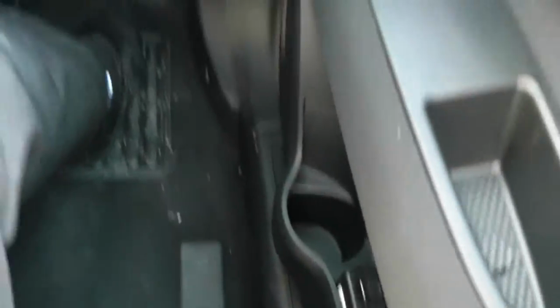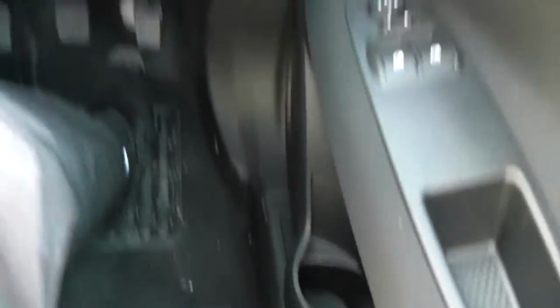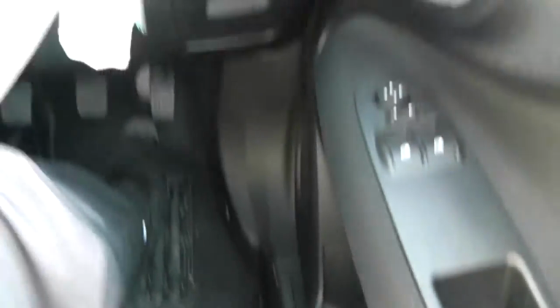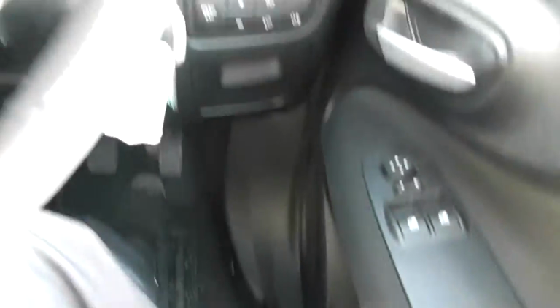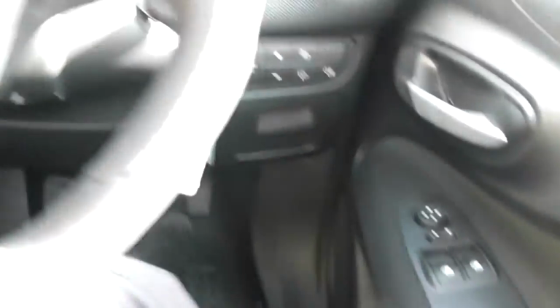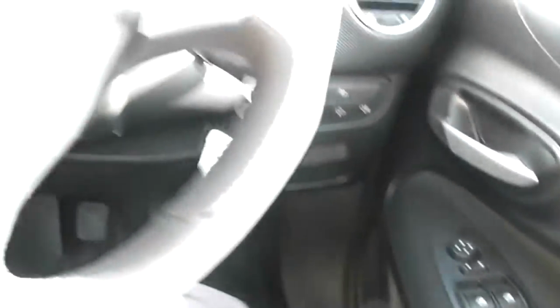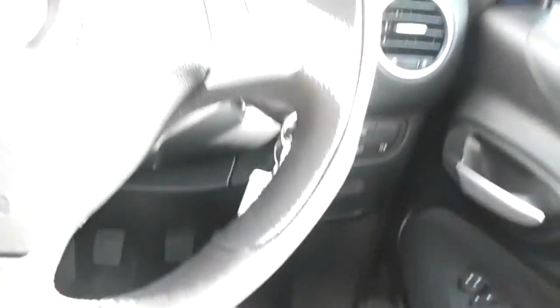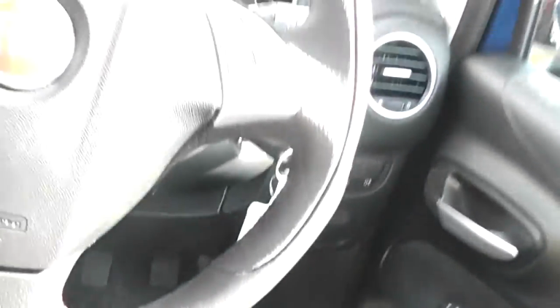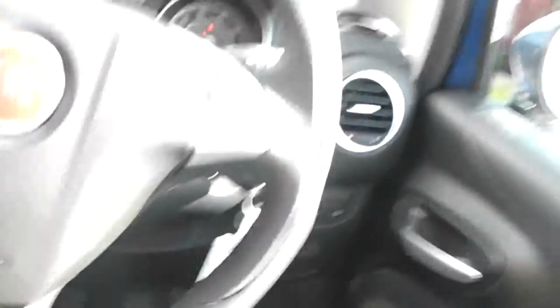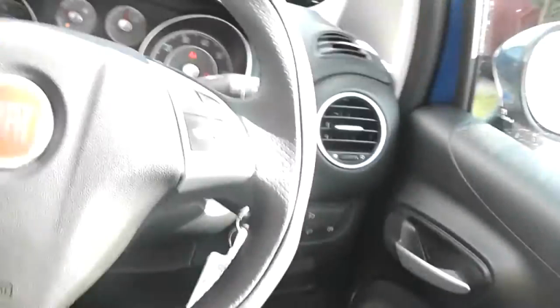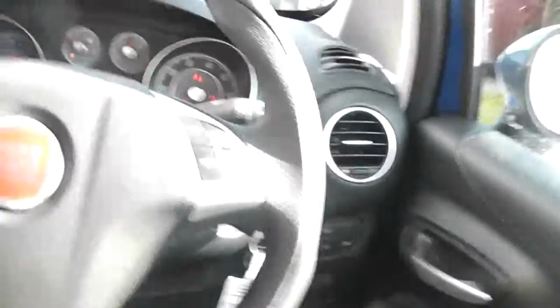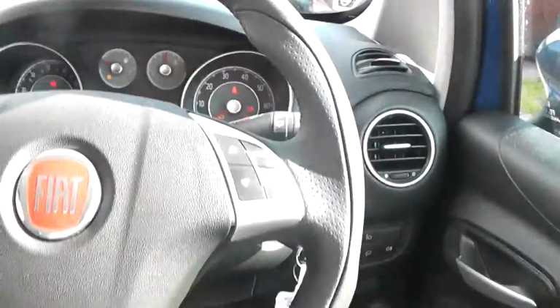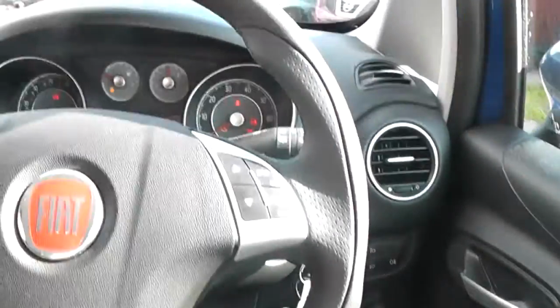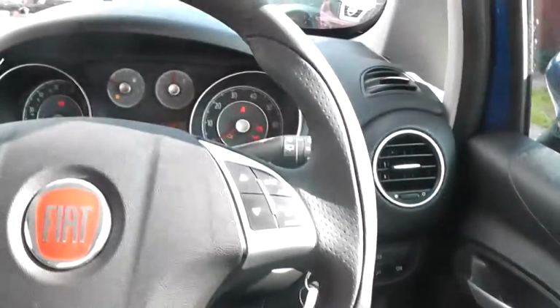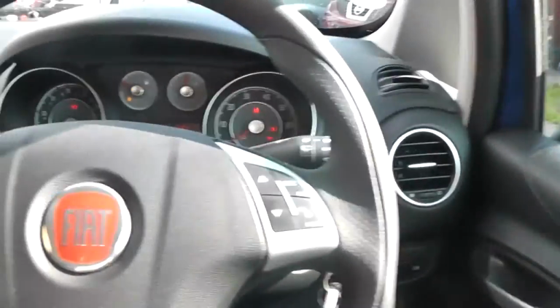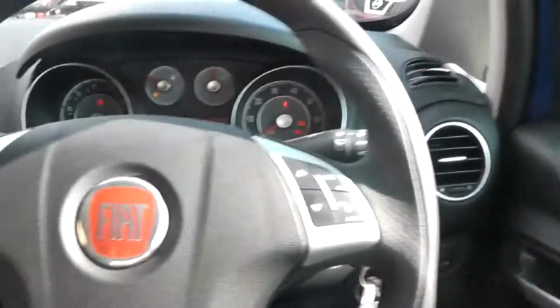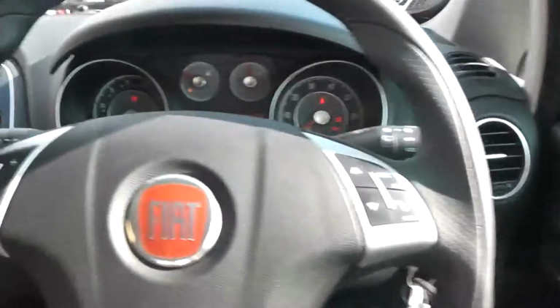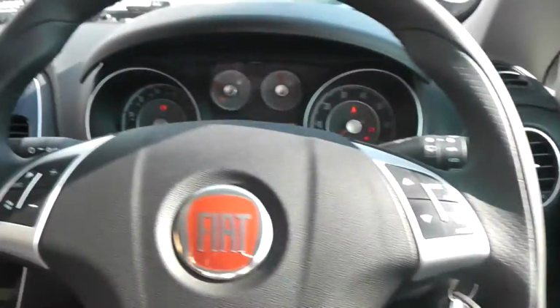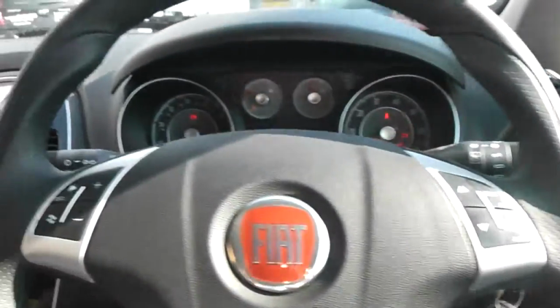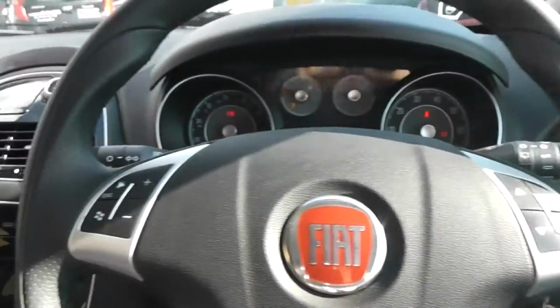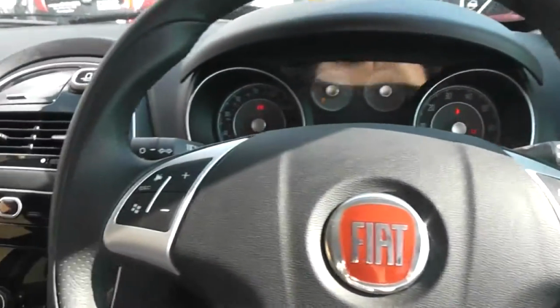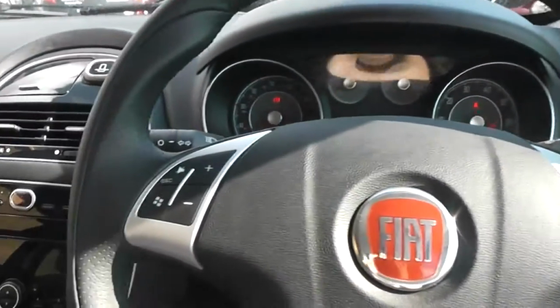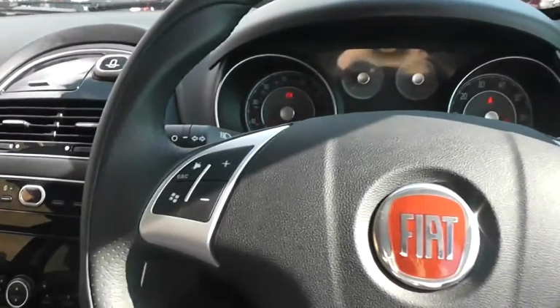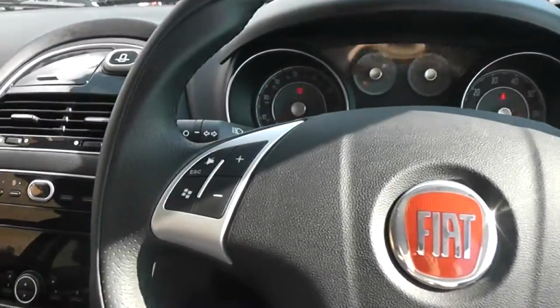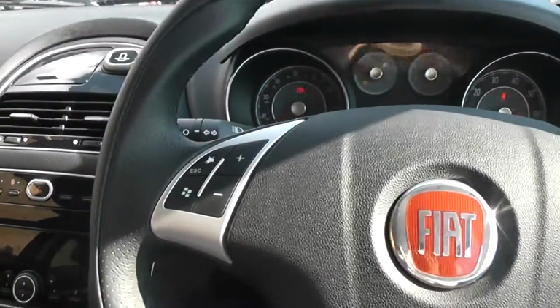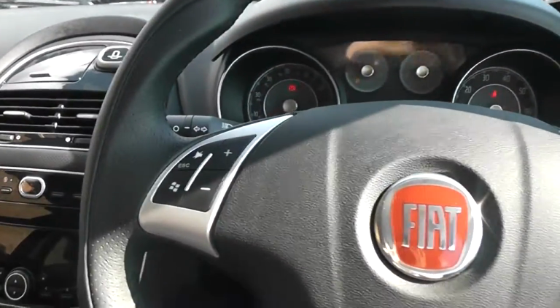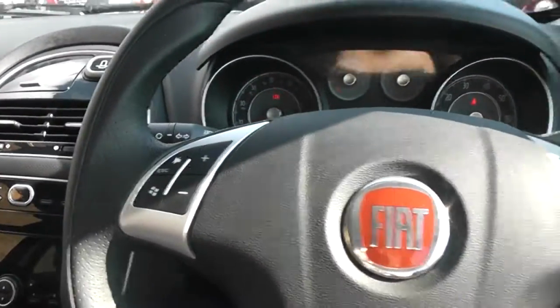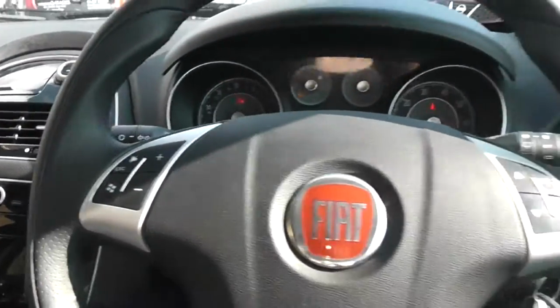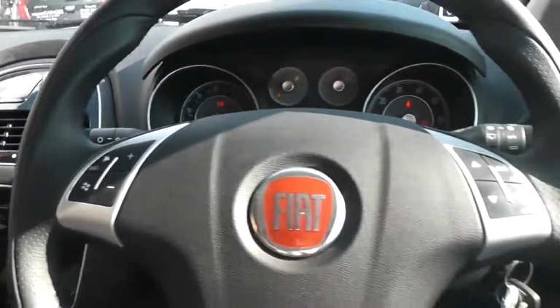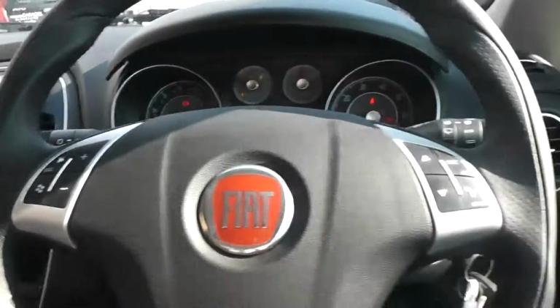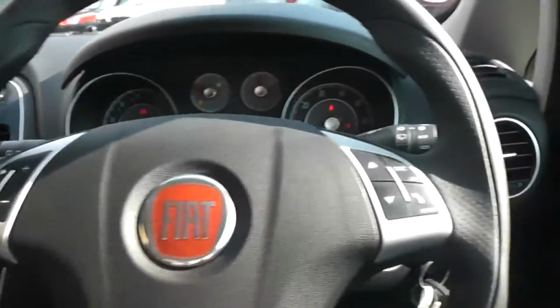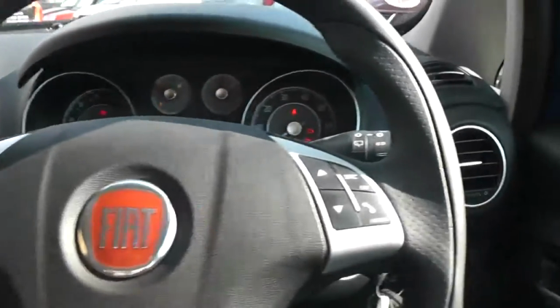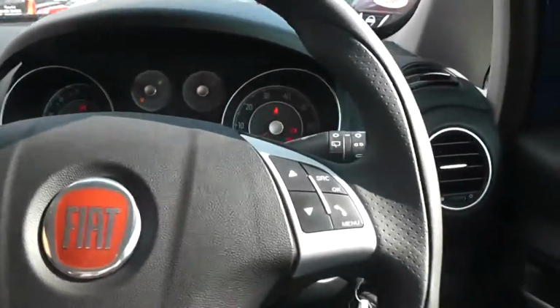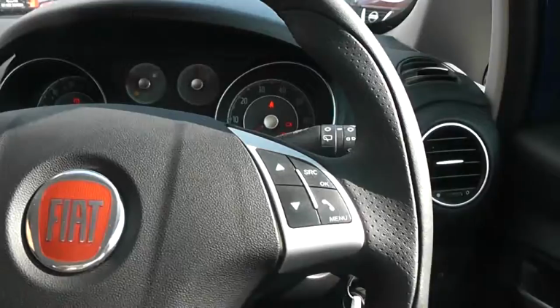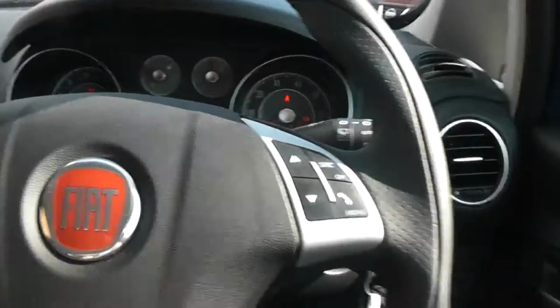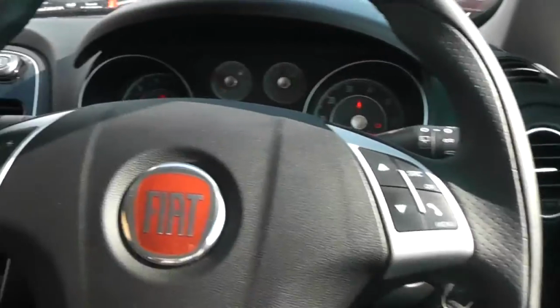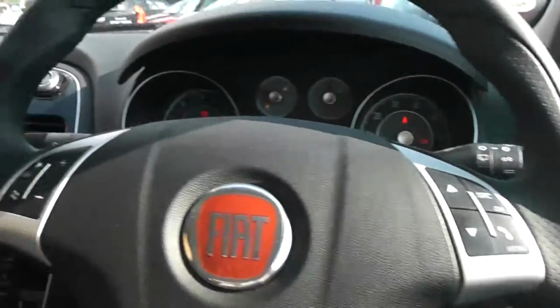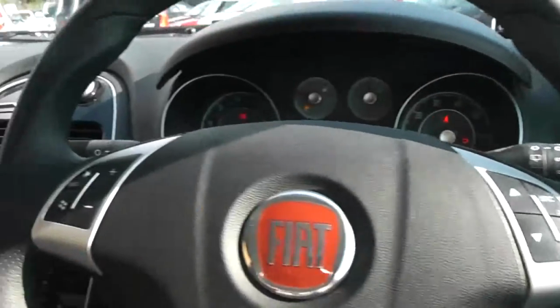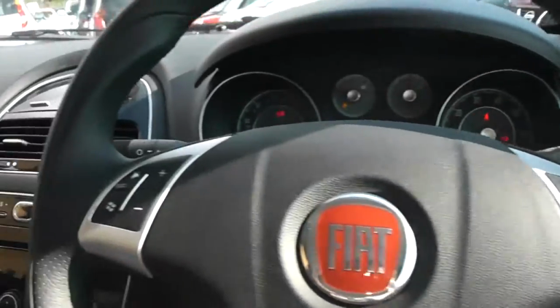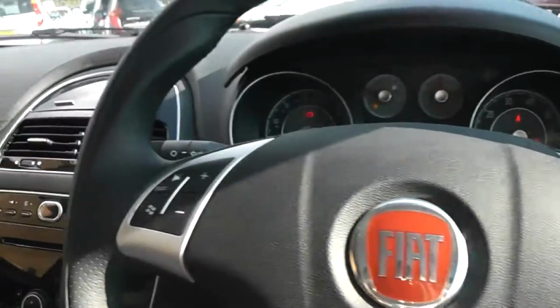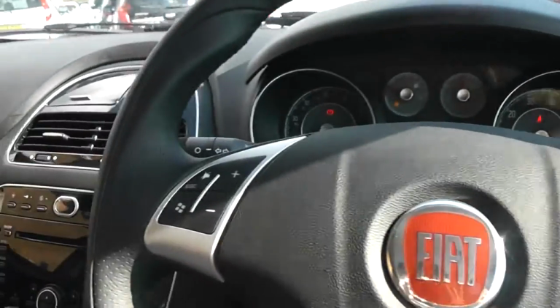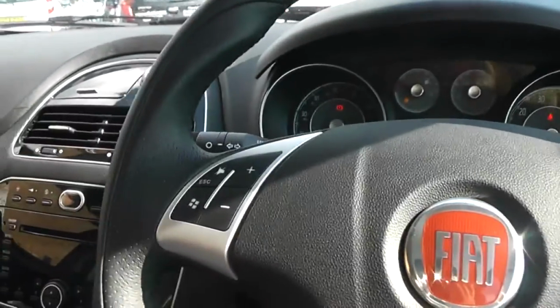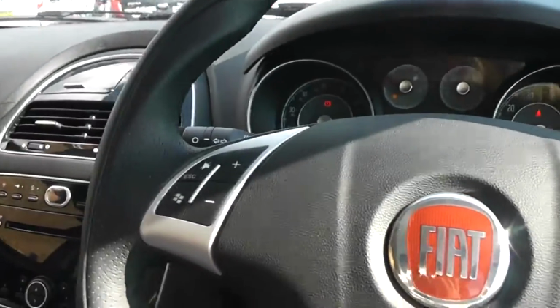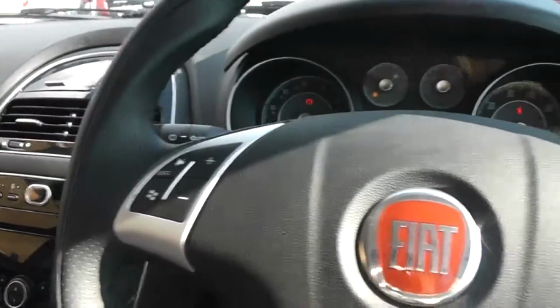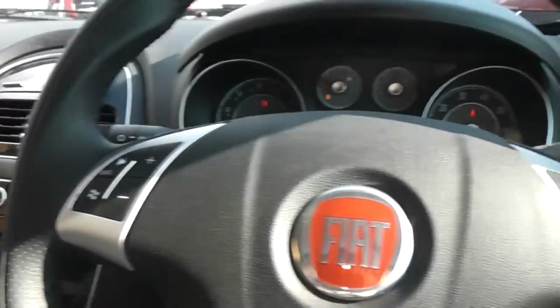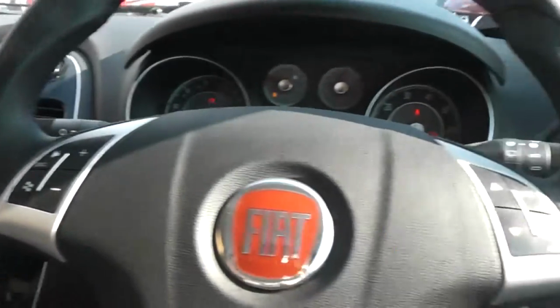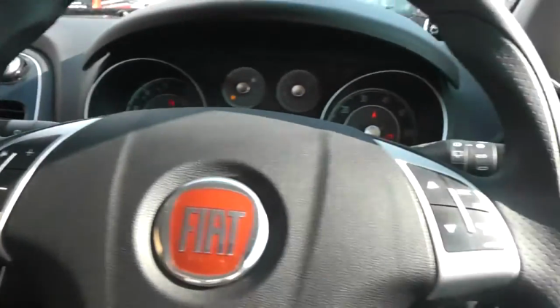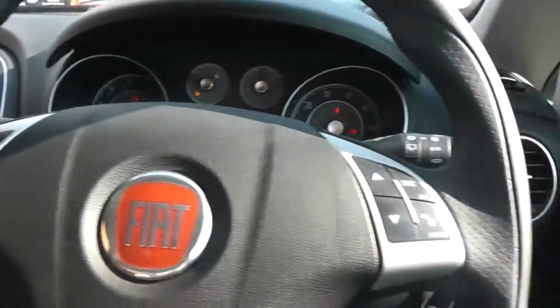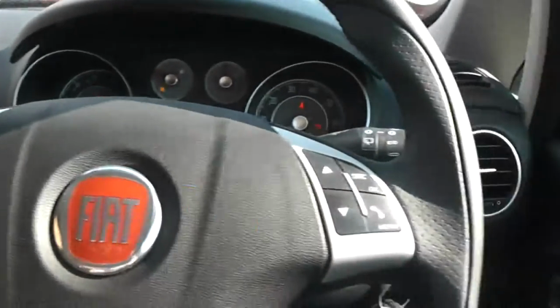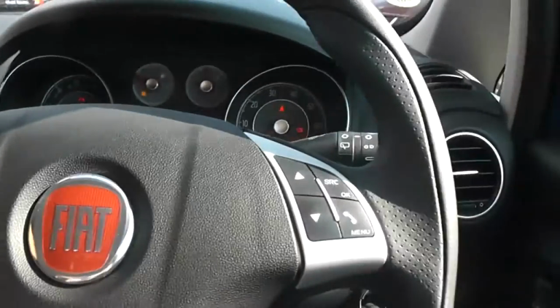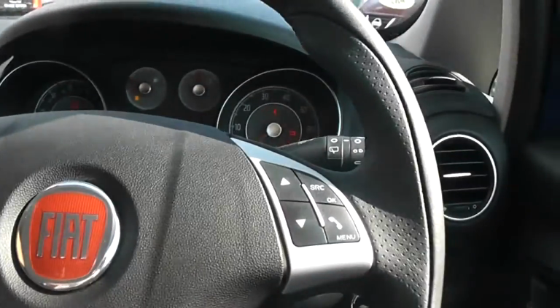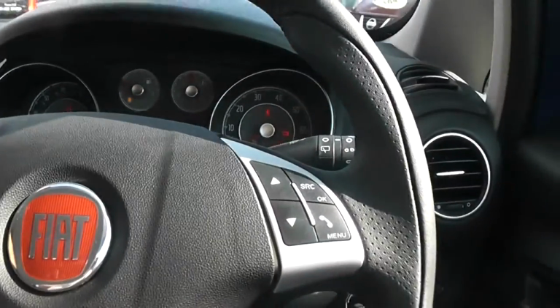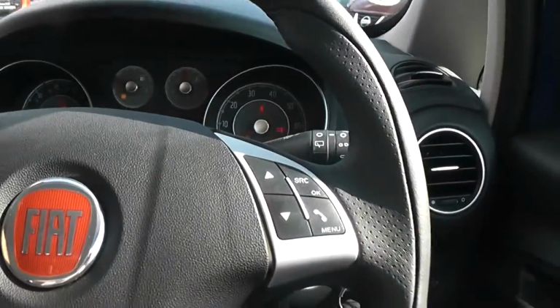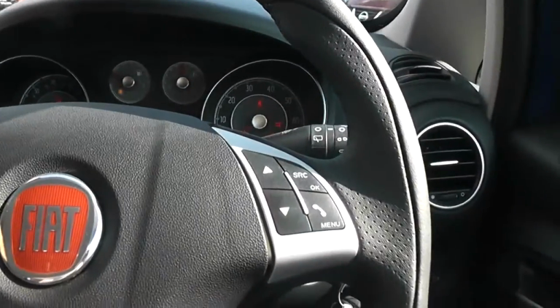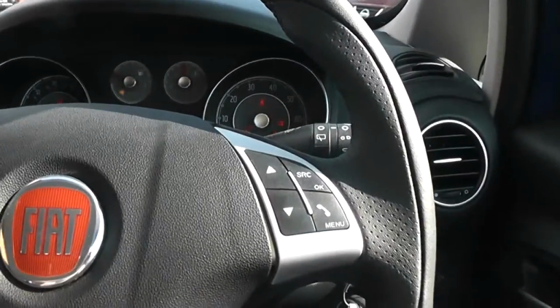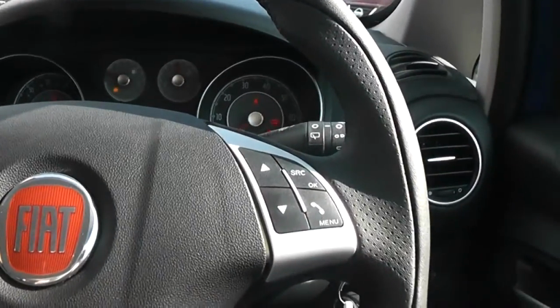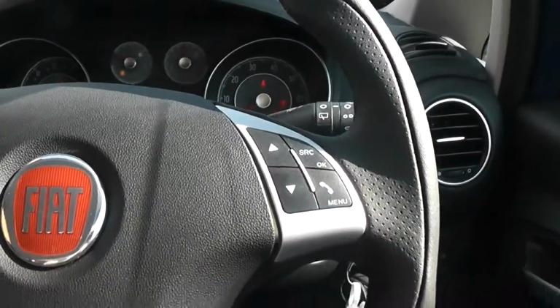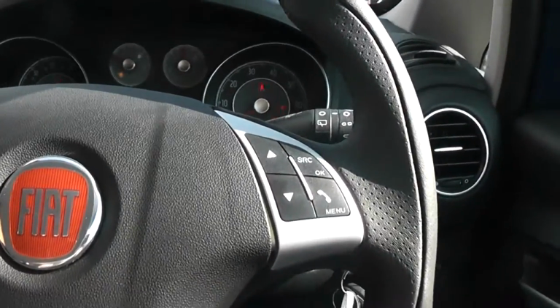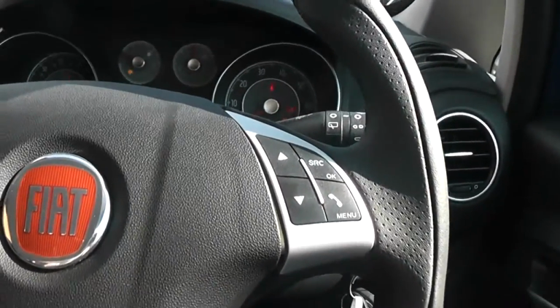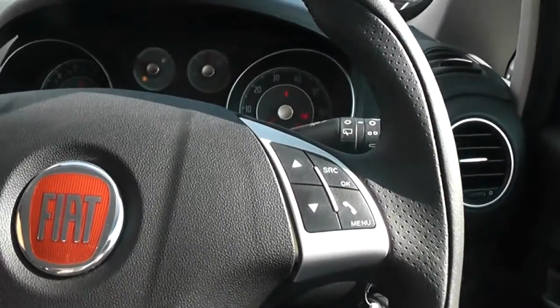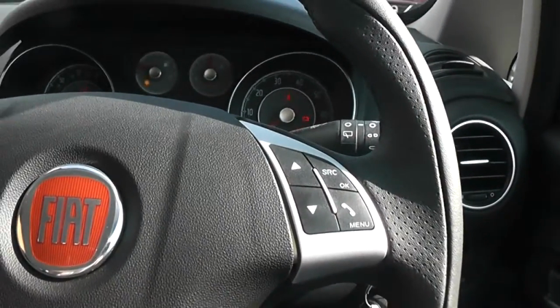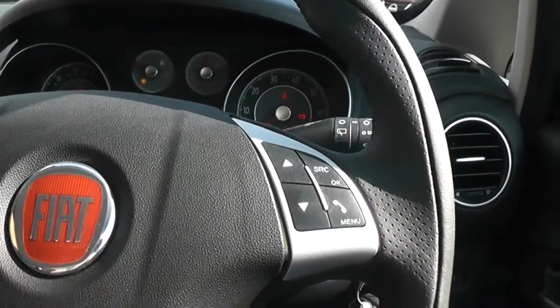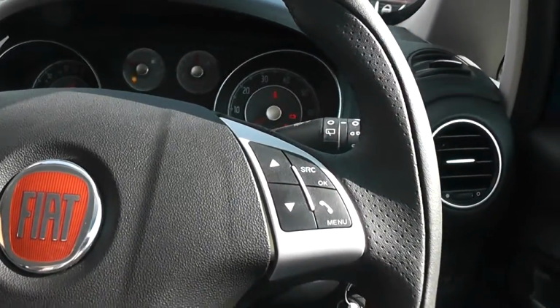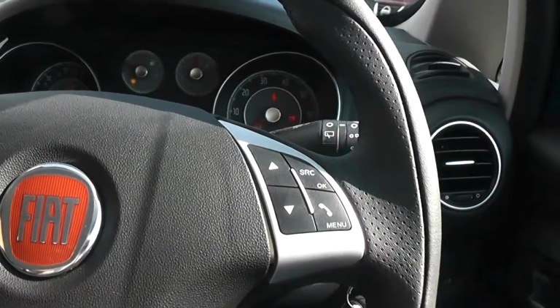One more feature on this car is the steering wheel controls, so you can control your FM/AM radio or Bluetooth by the touch of a button.